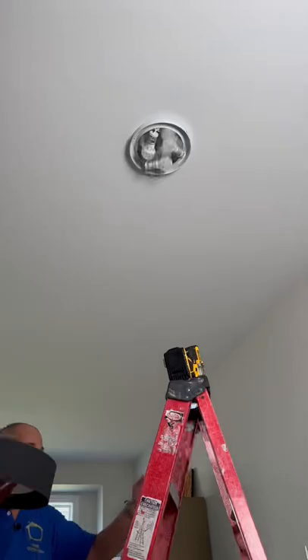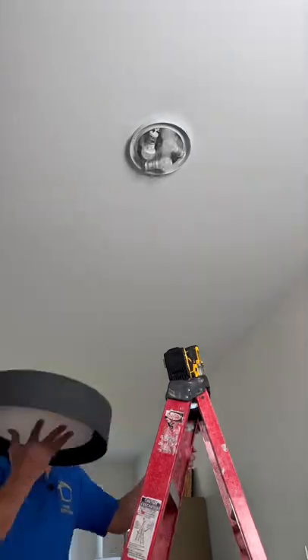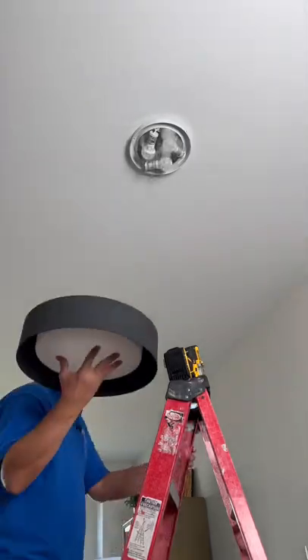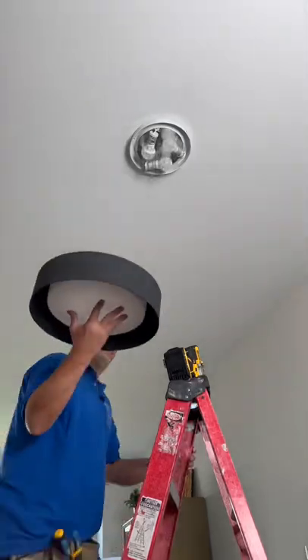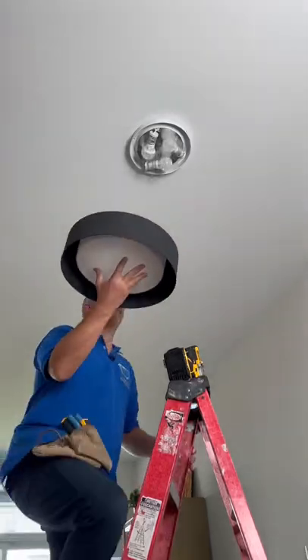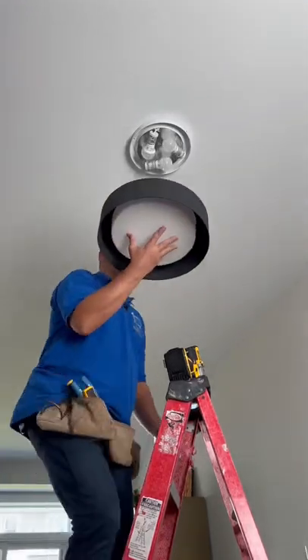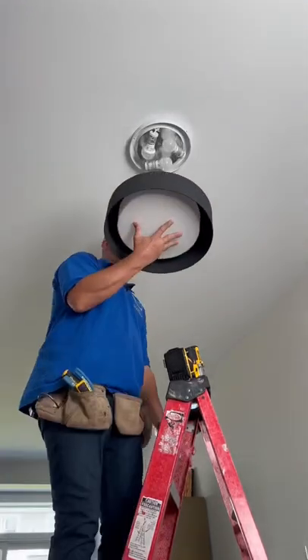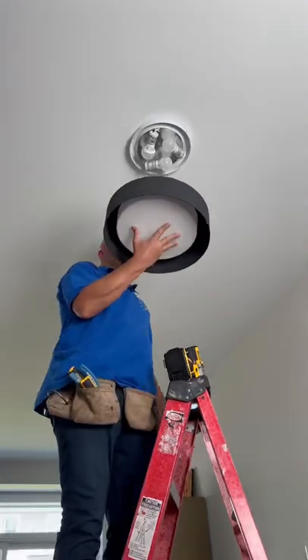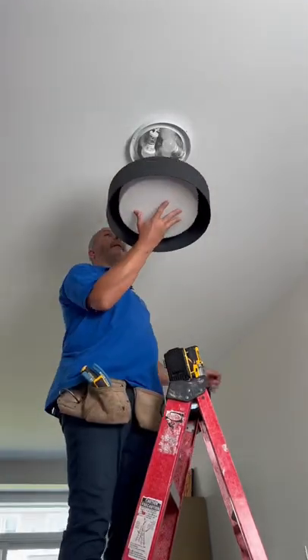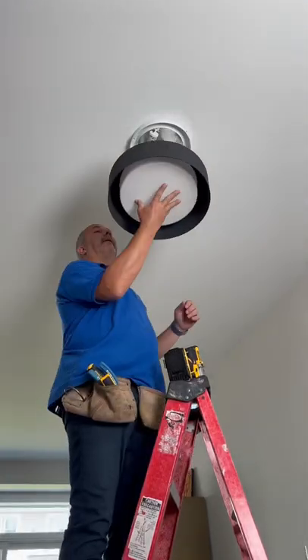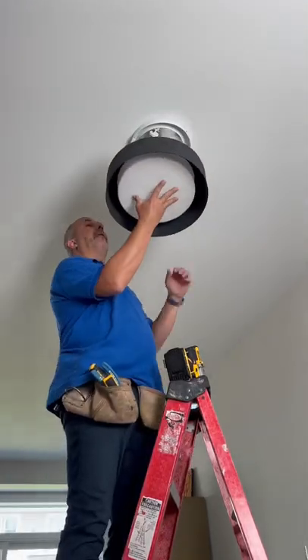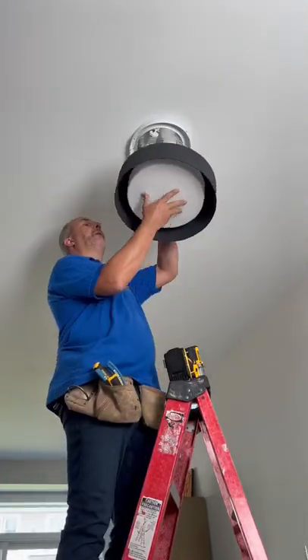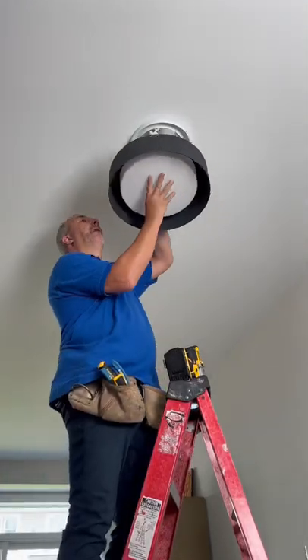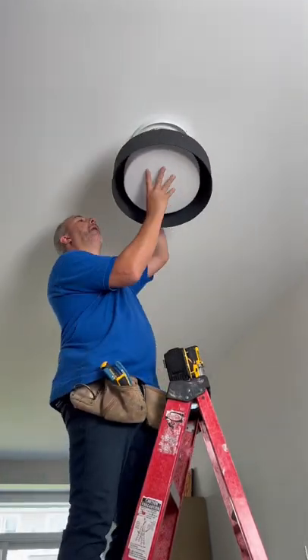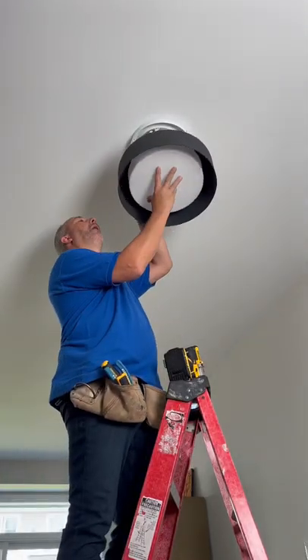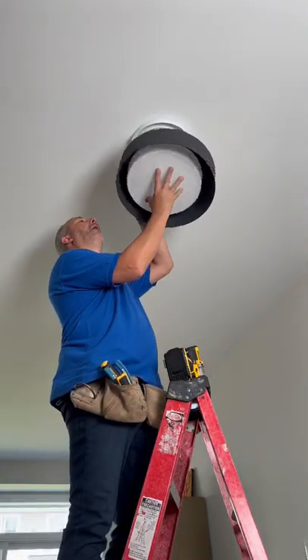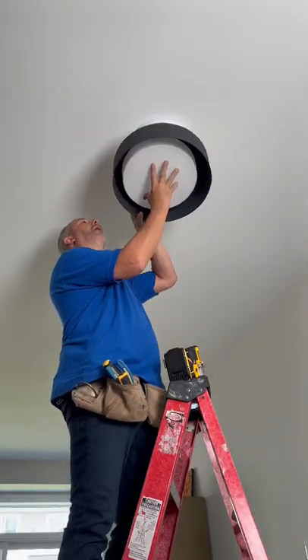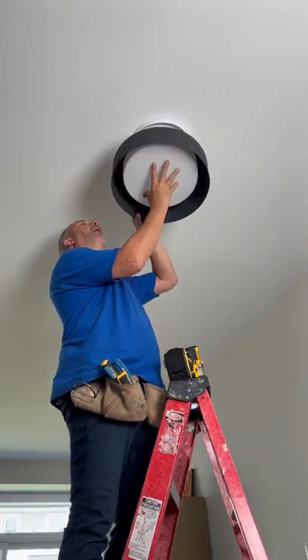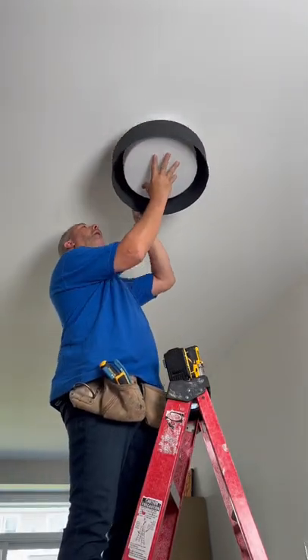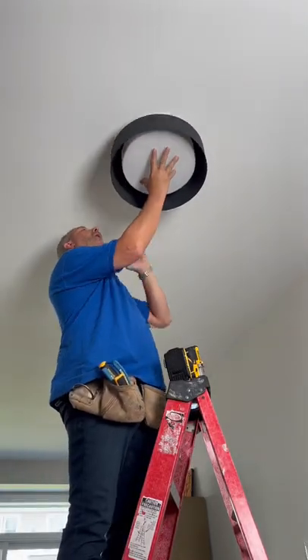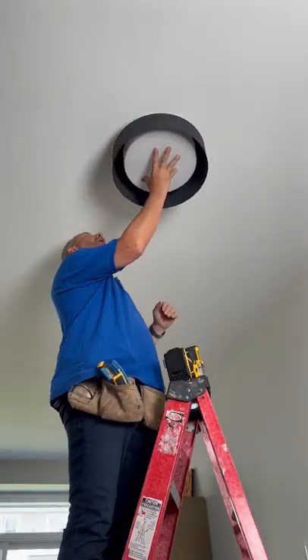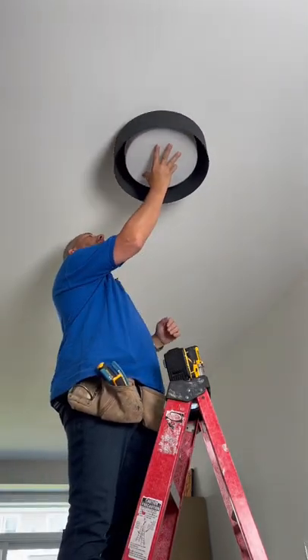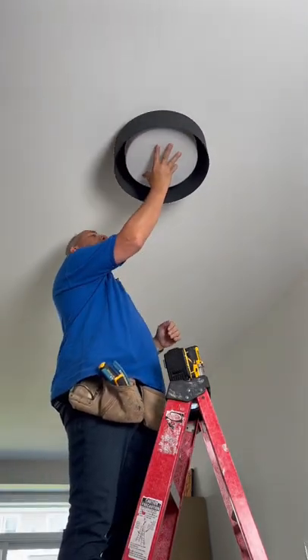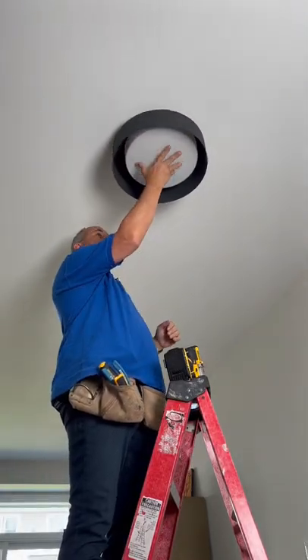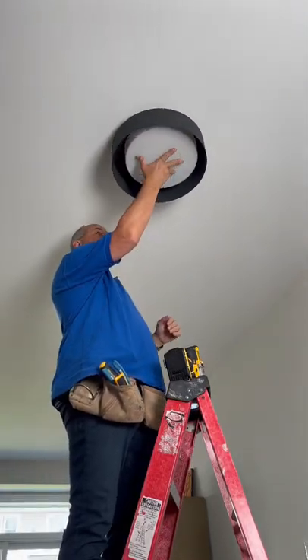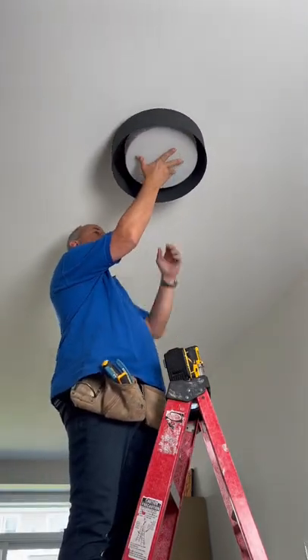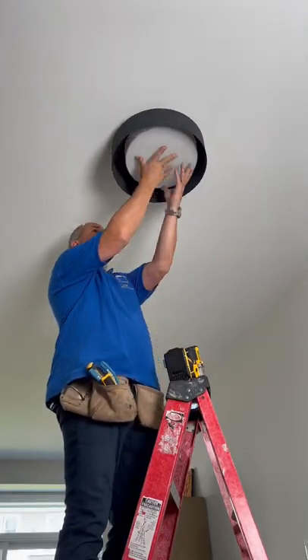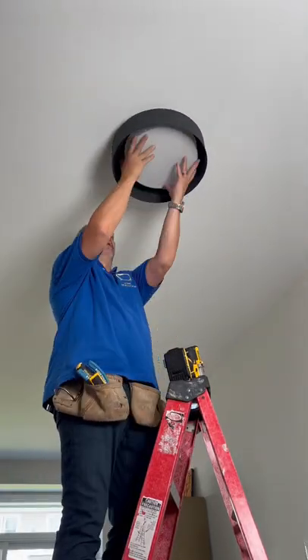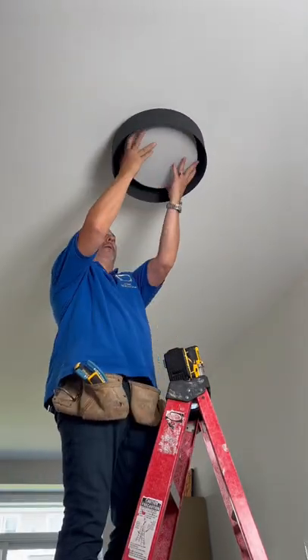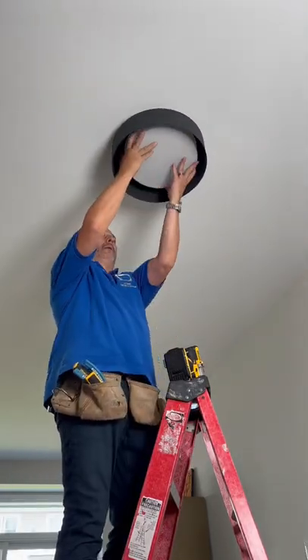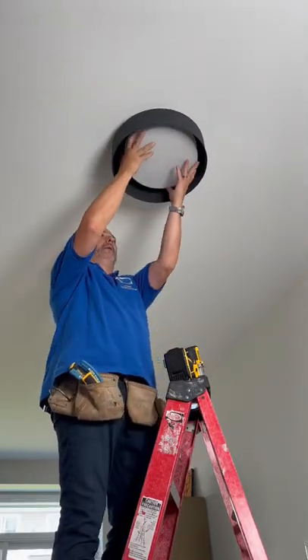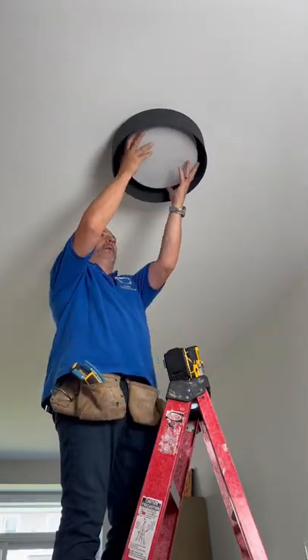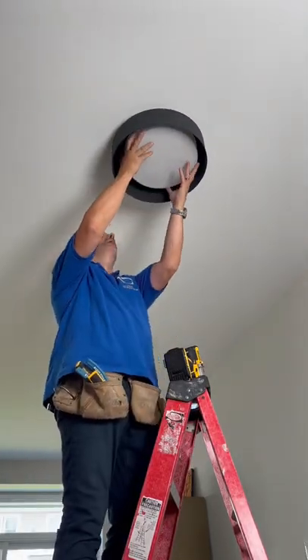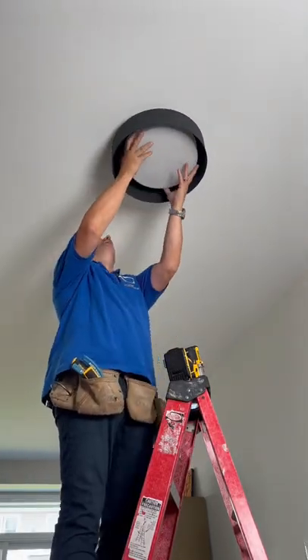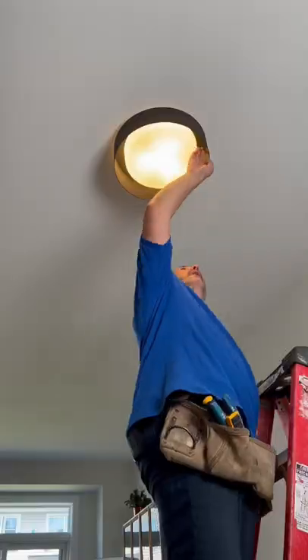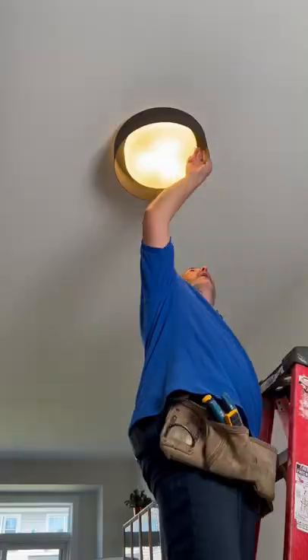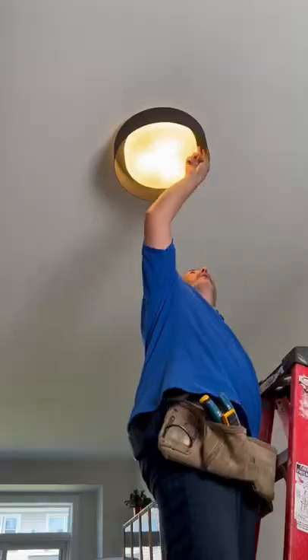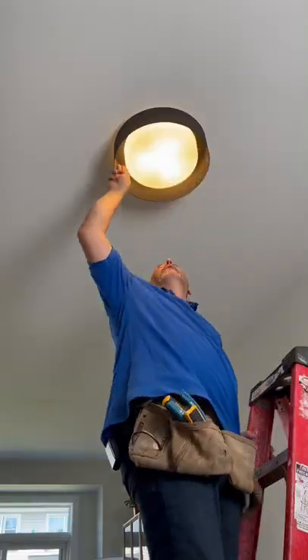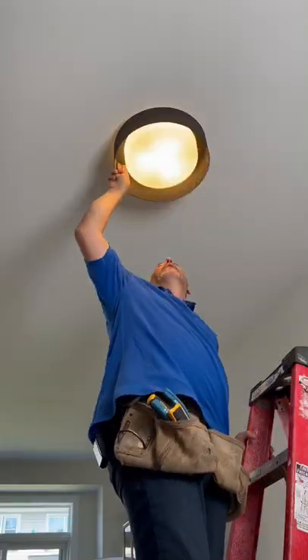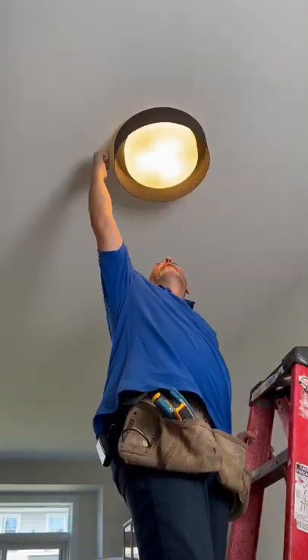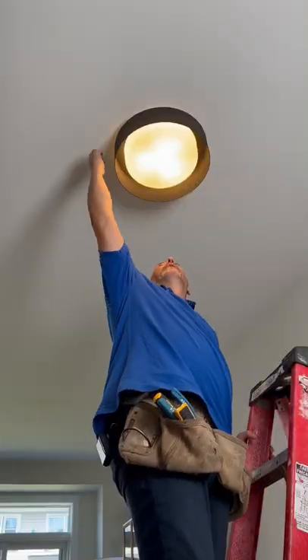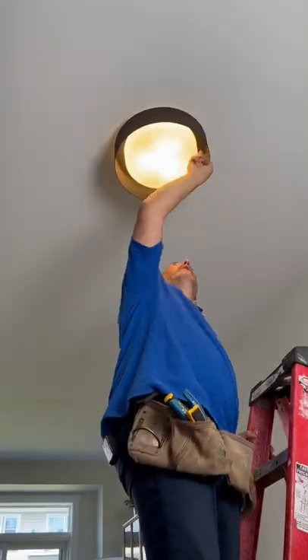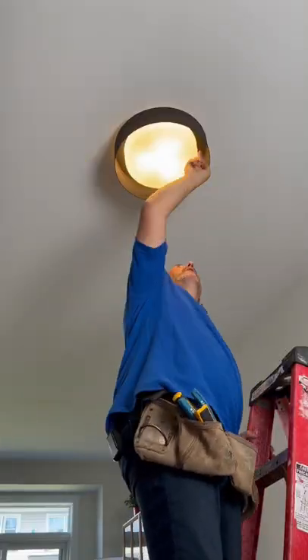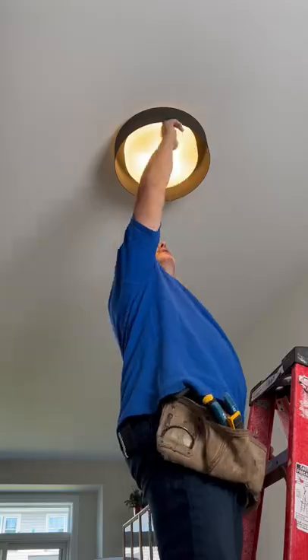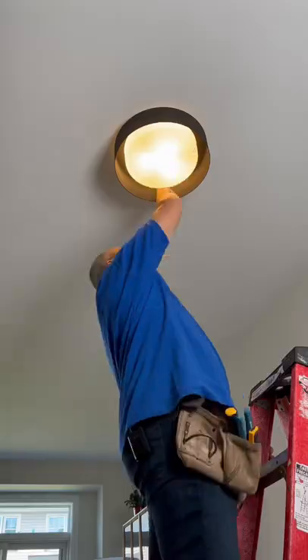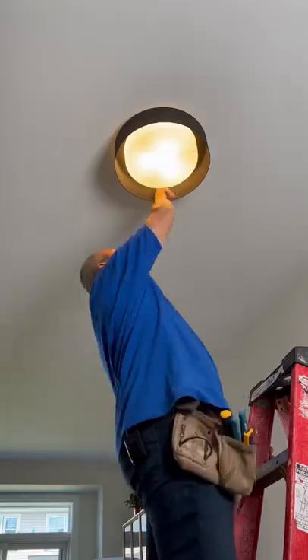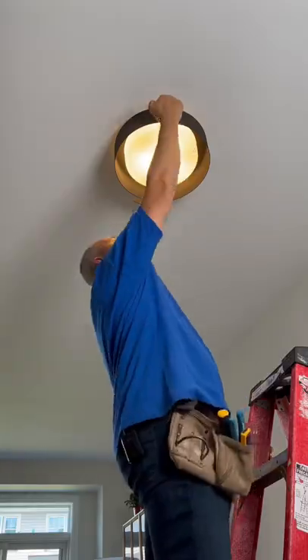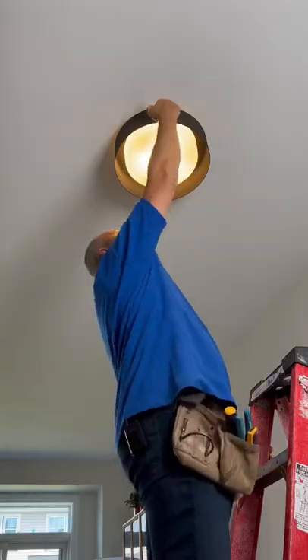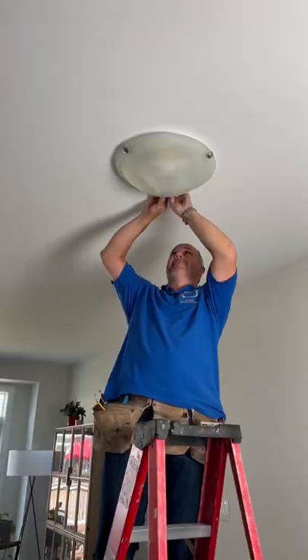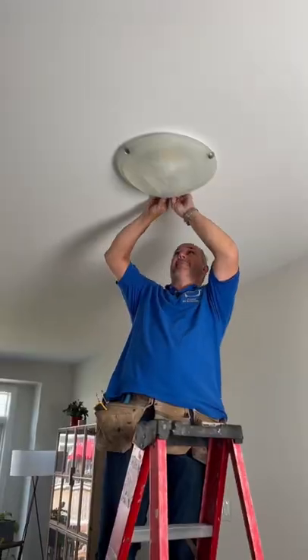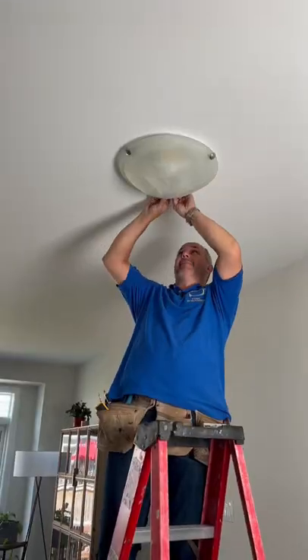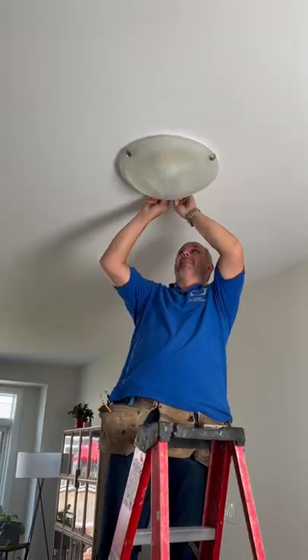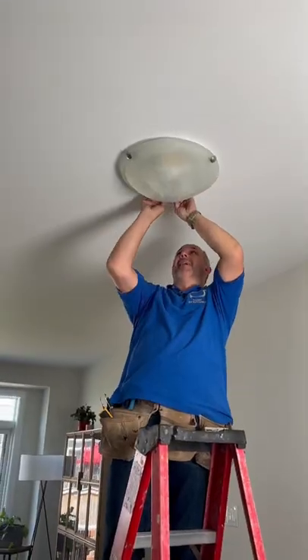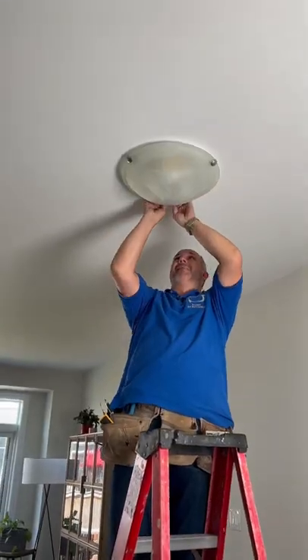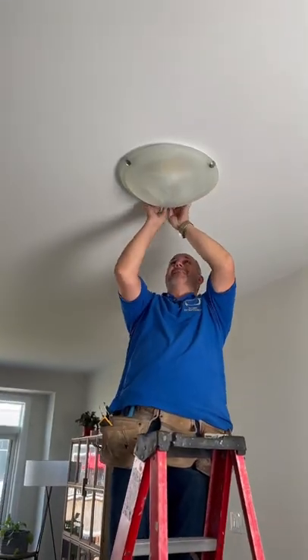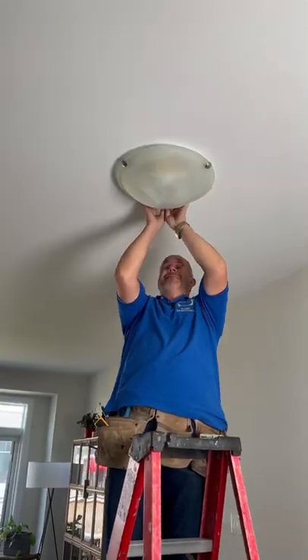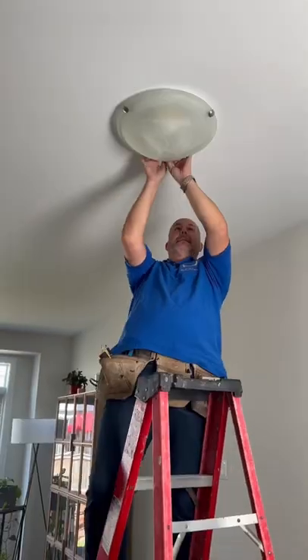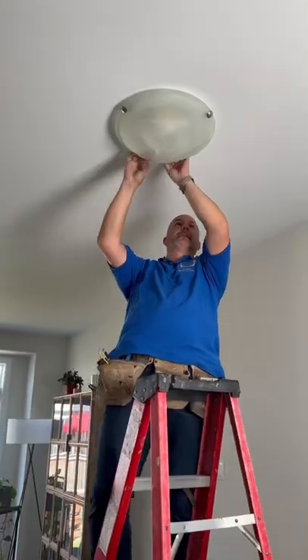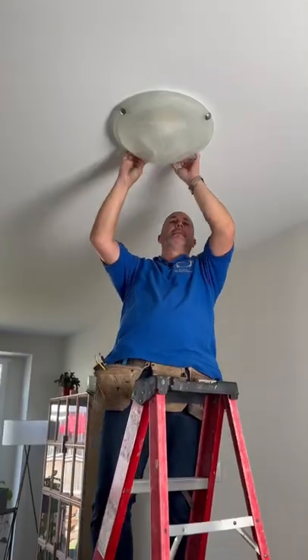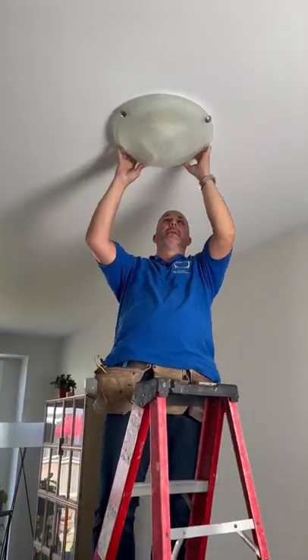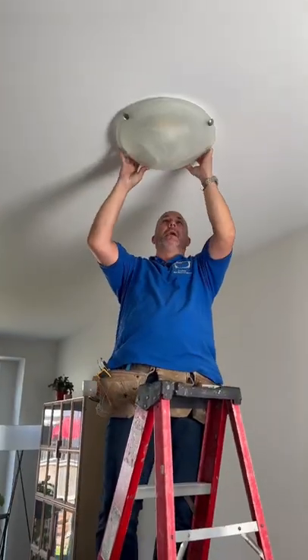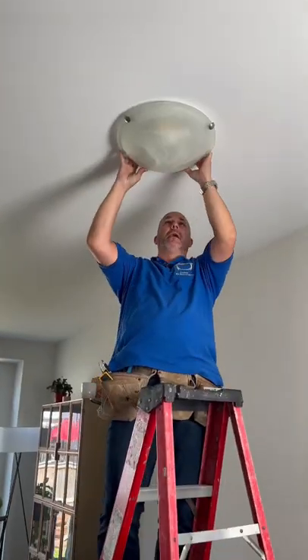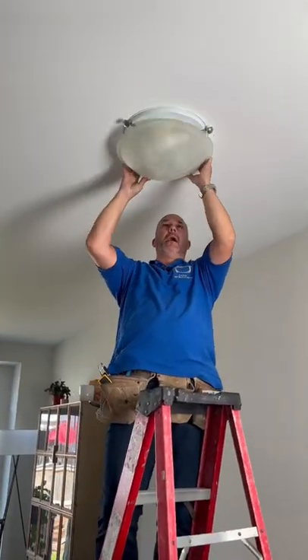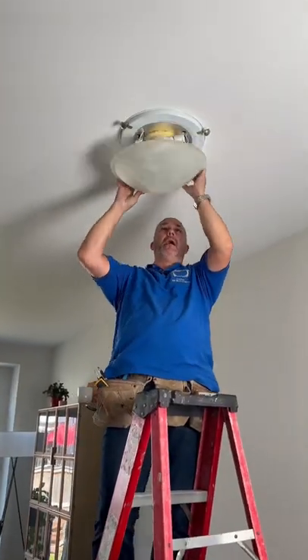This particular light has a lens that slips up and then twists to lock in place. To change the style of flush-mounted light, you've got to find the spring-loaded lens clamp.